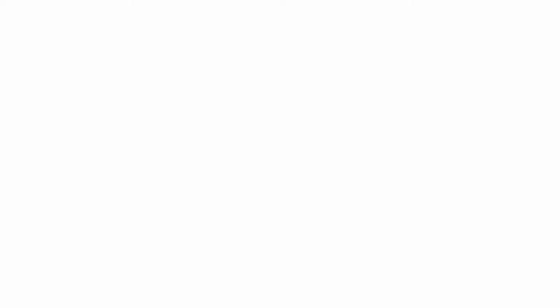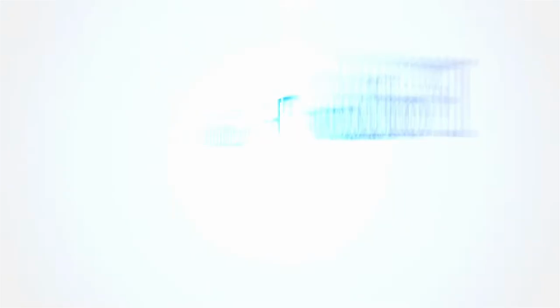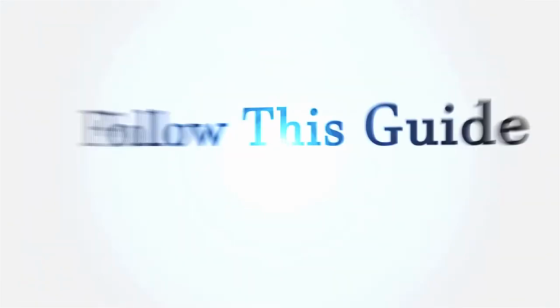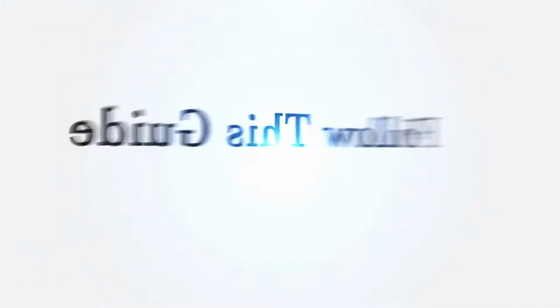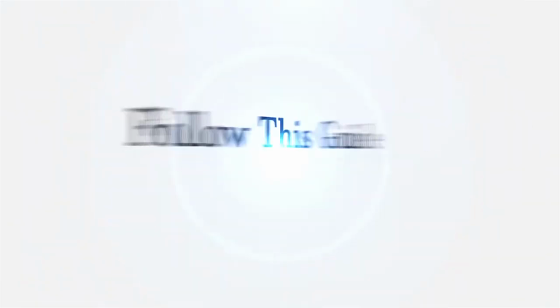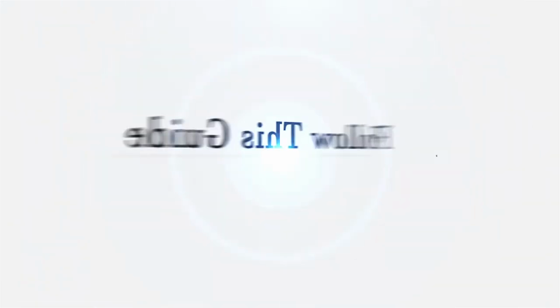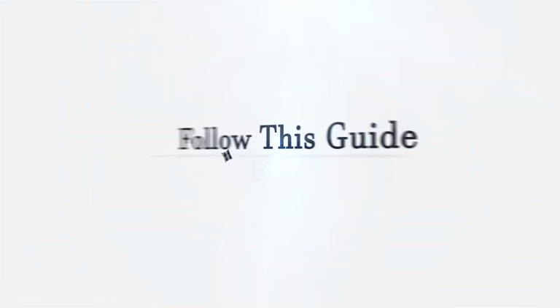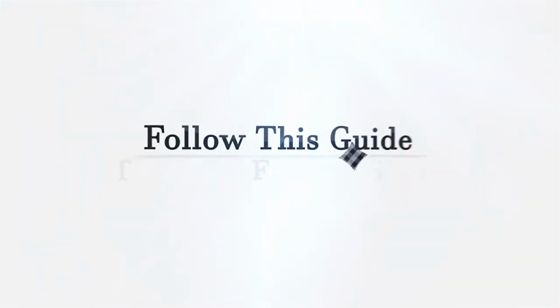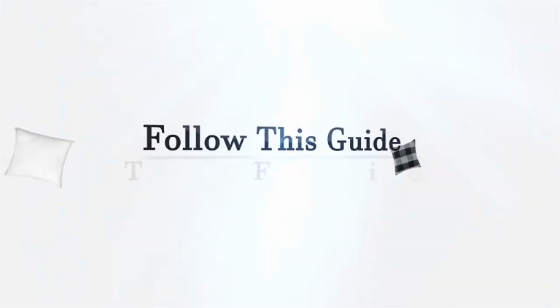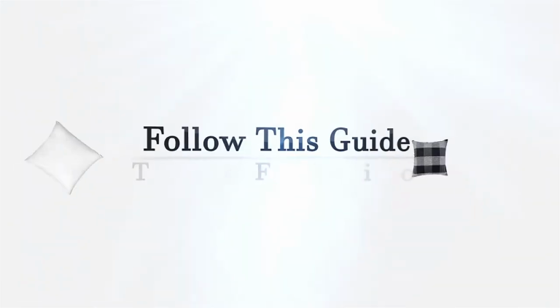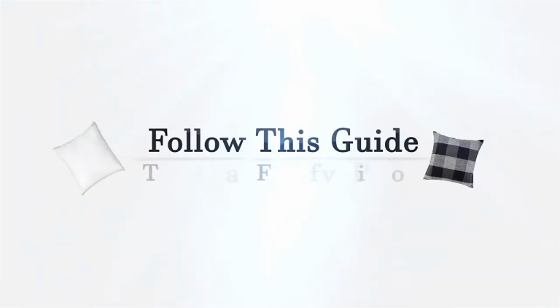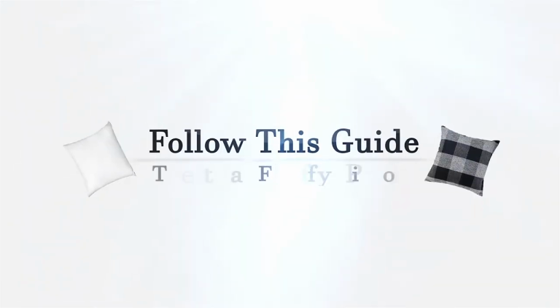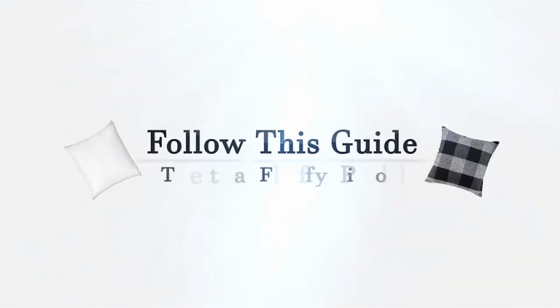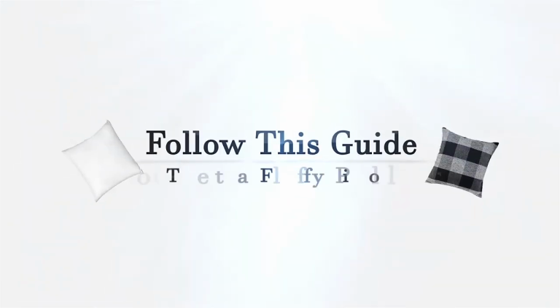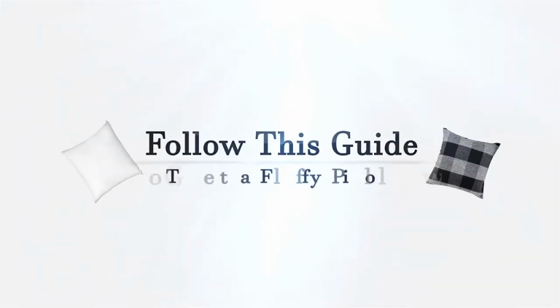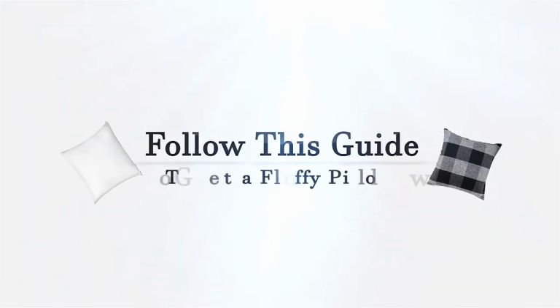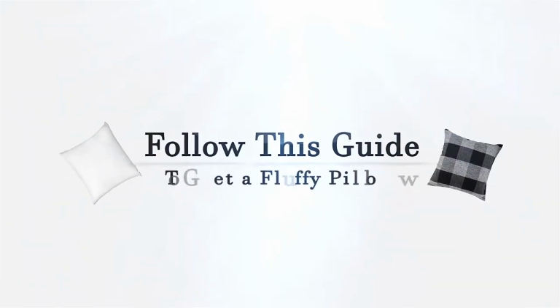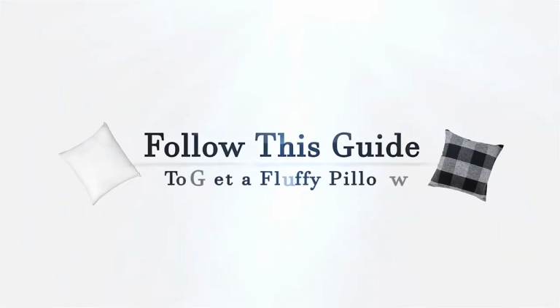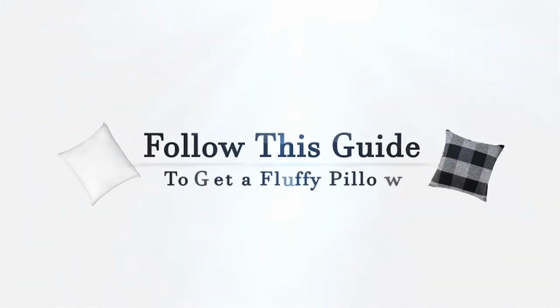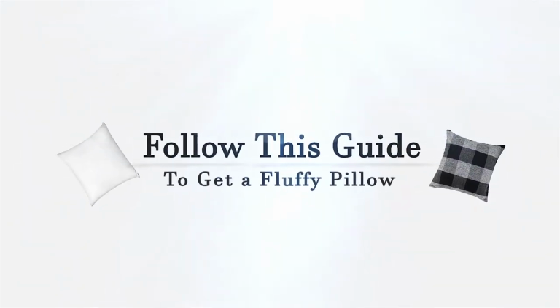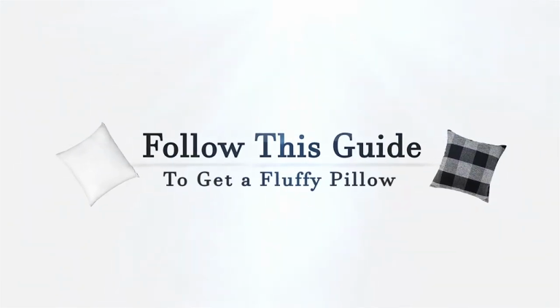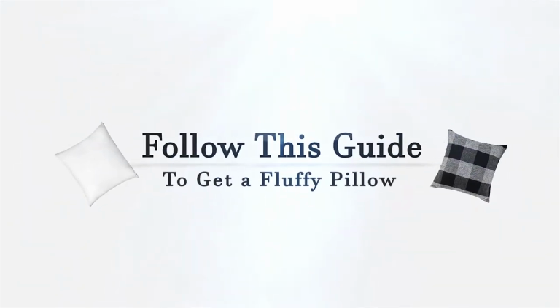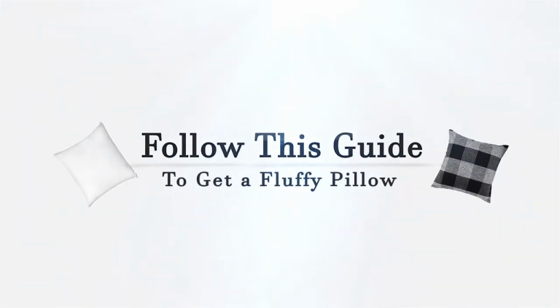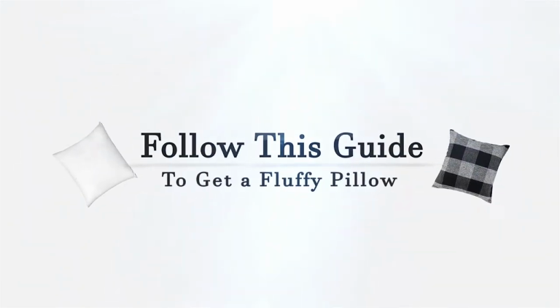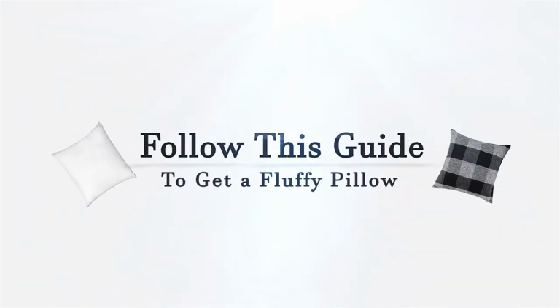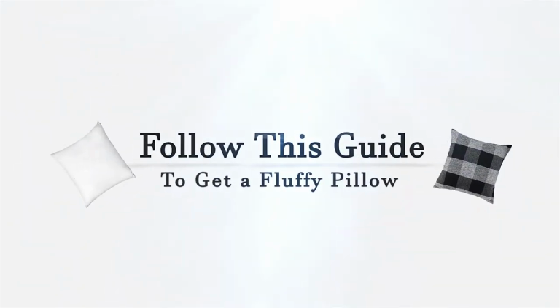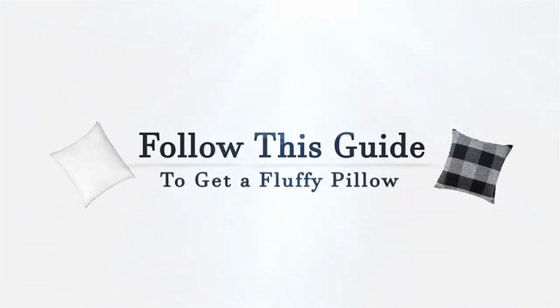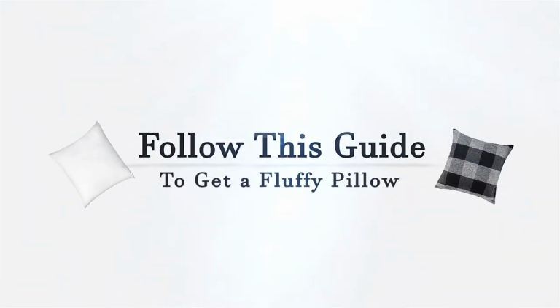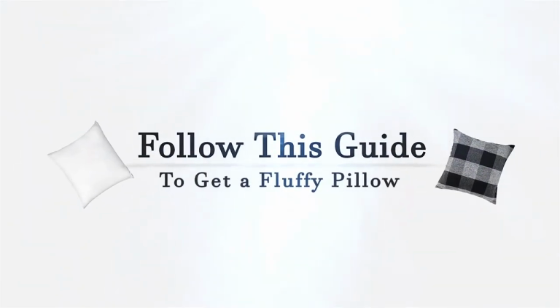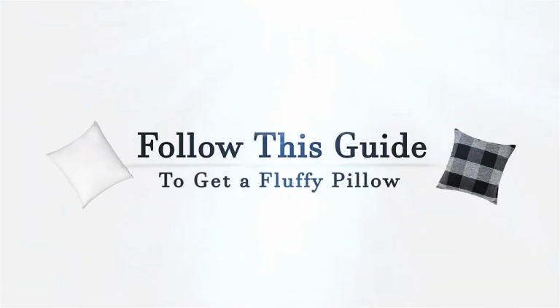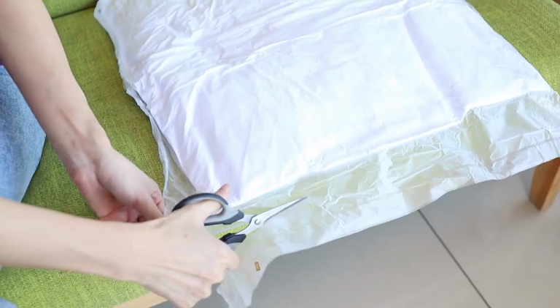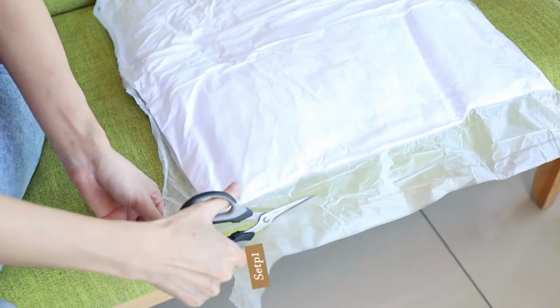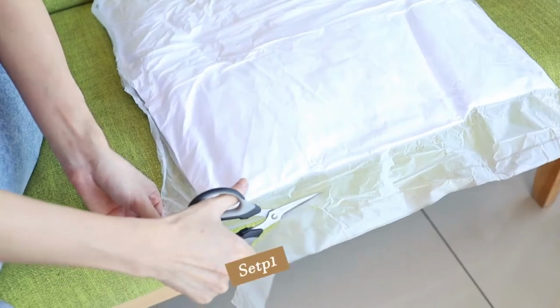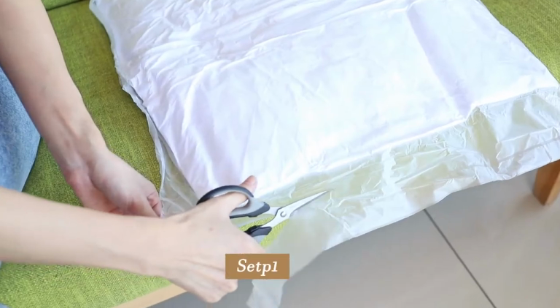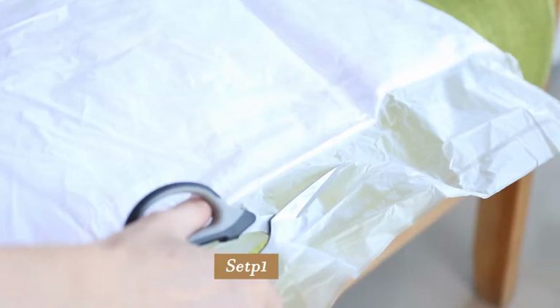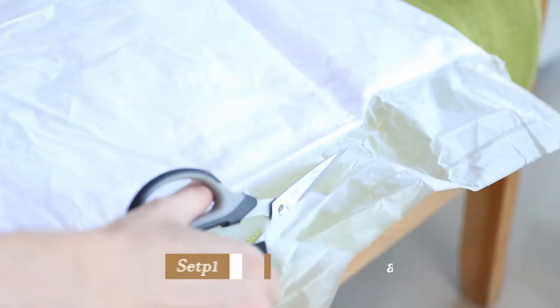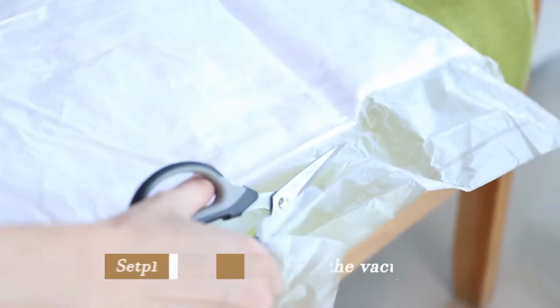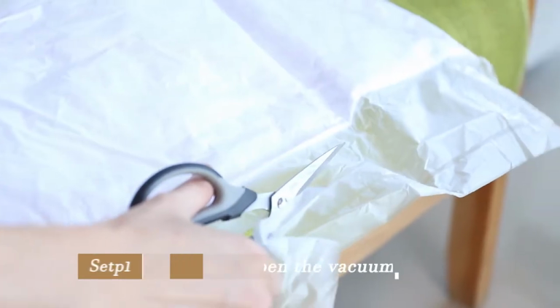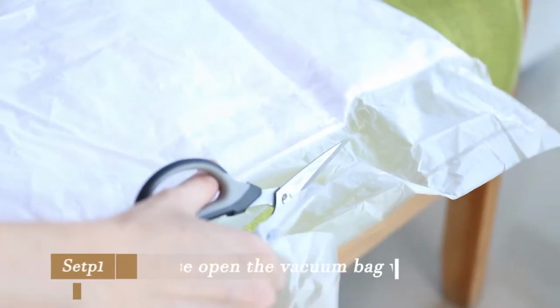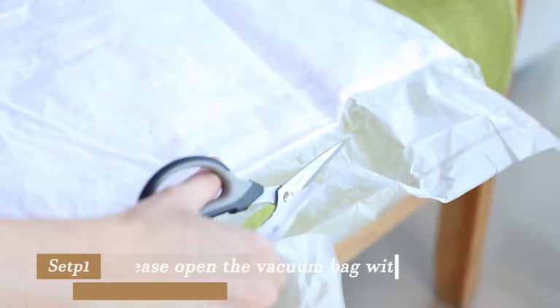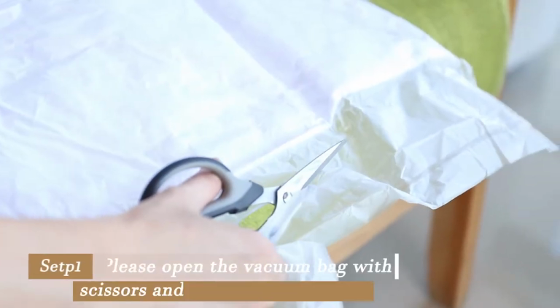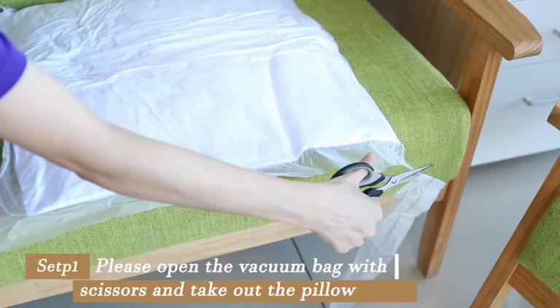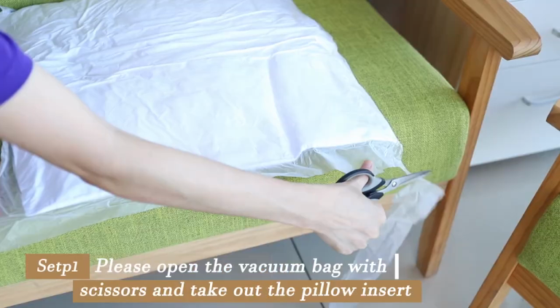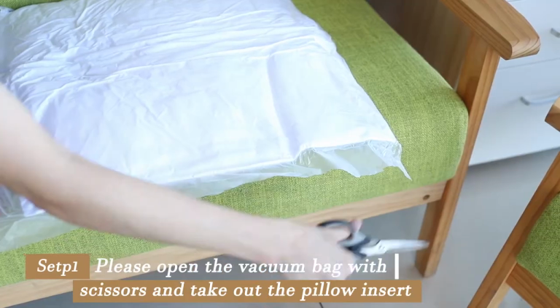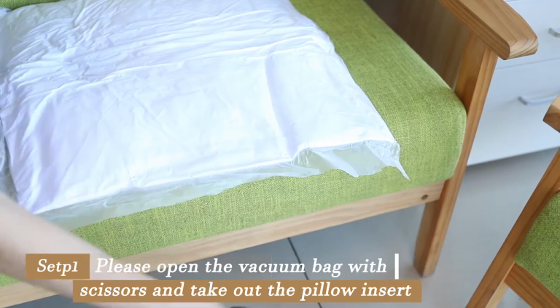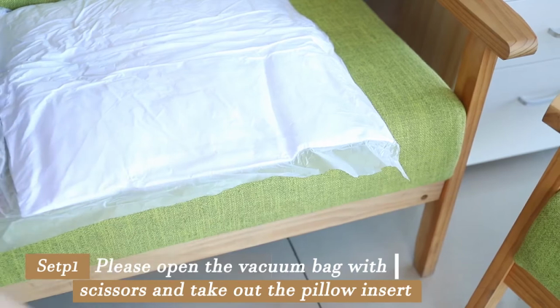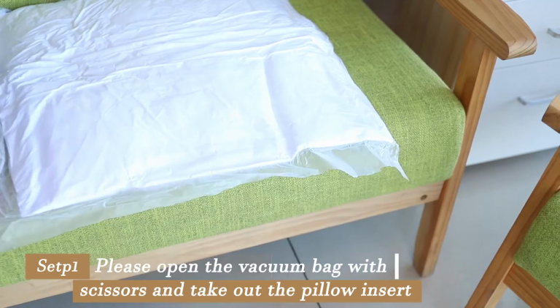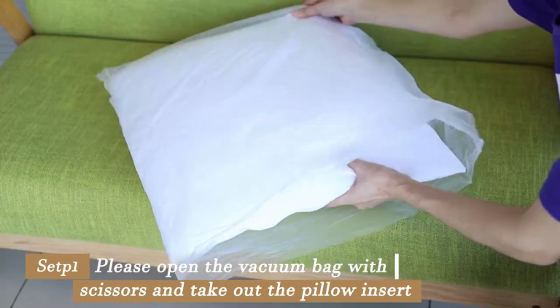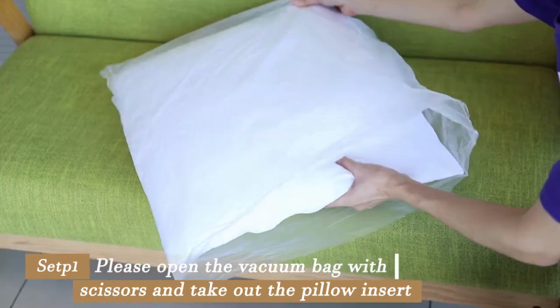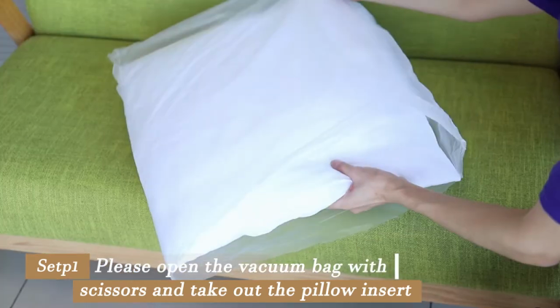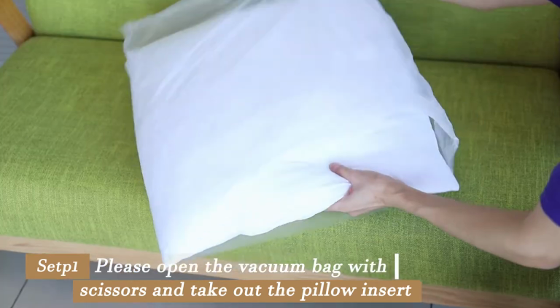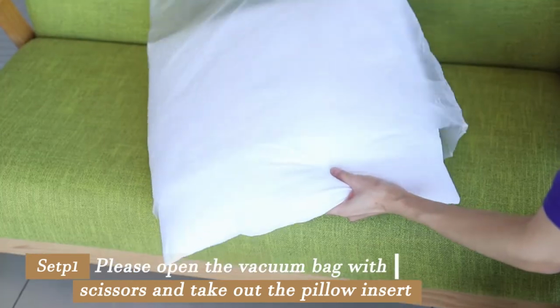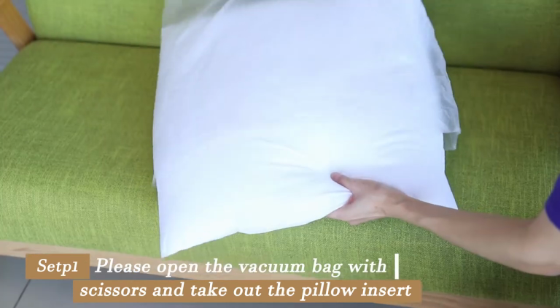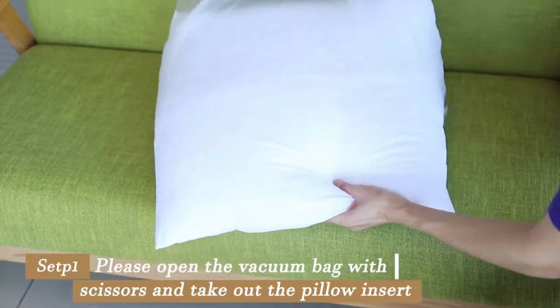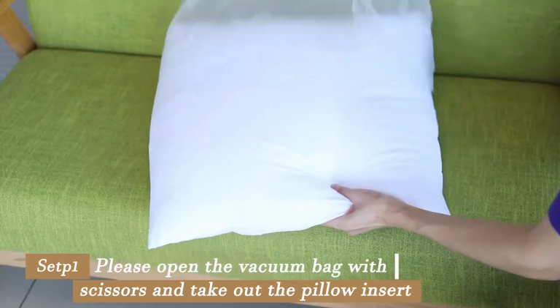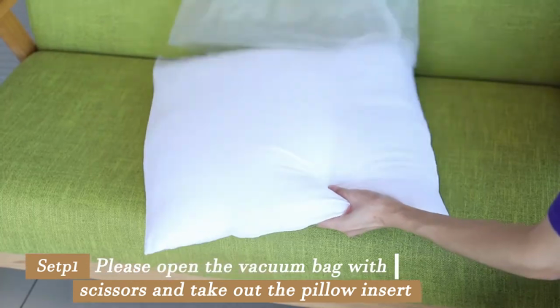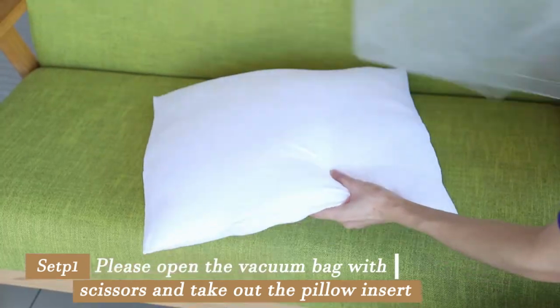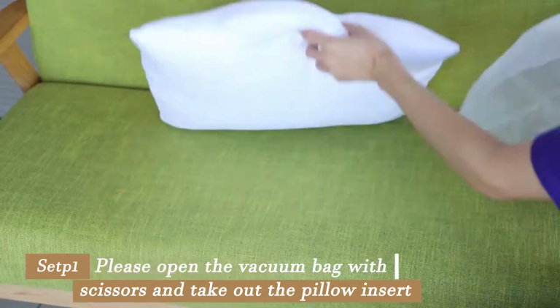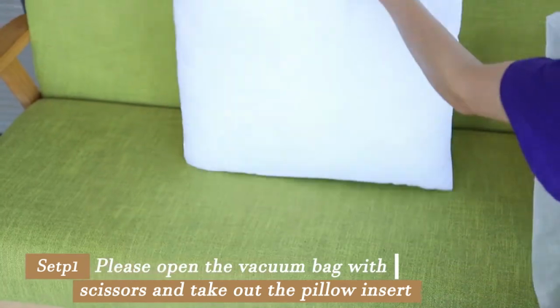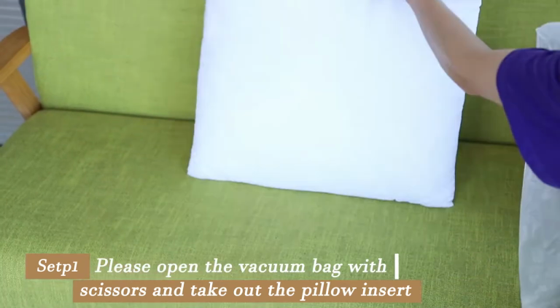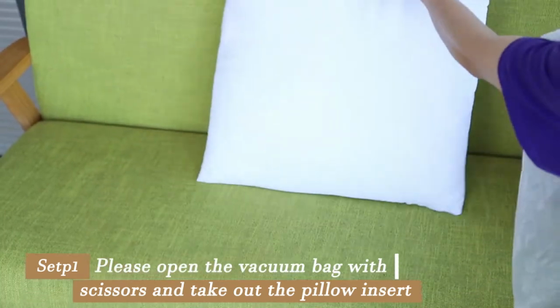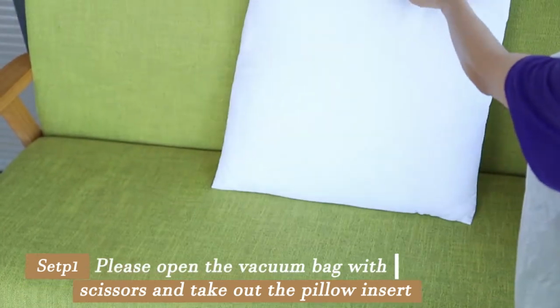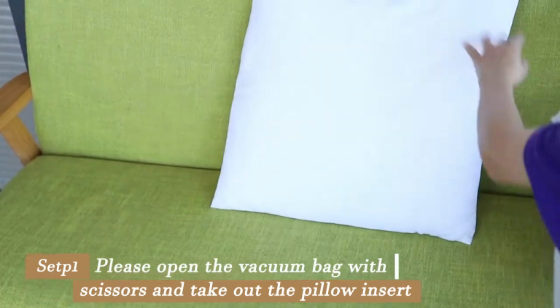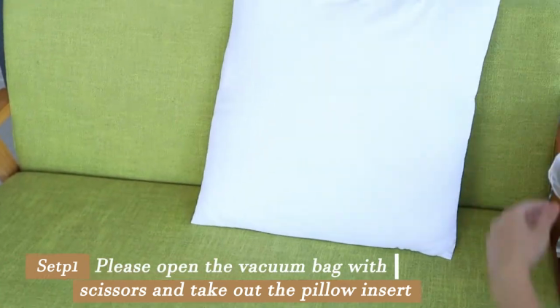Follow this guide to get a fluffy pillow. Please open the vacuum bag with scissors and take out the pillow insert.